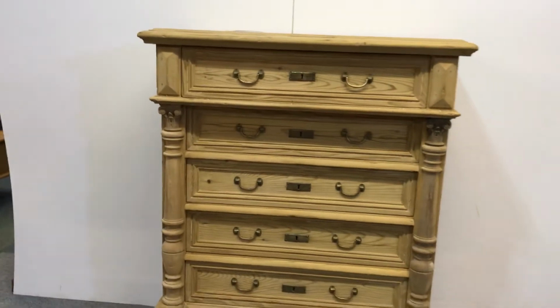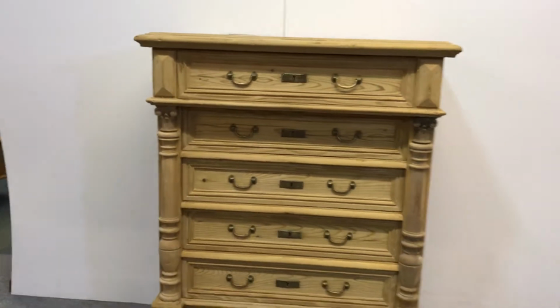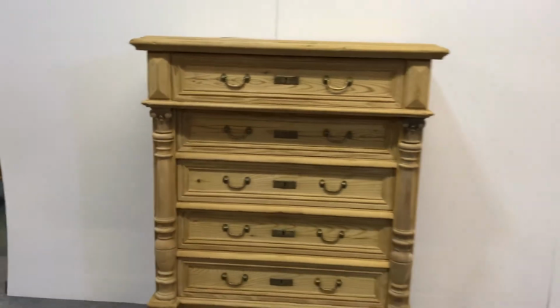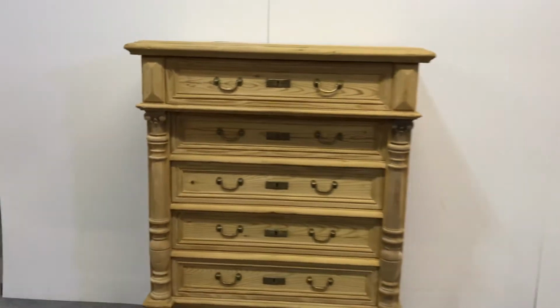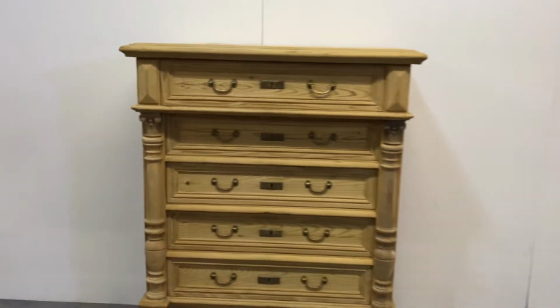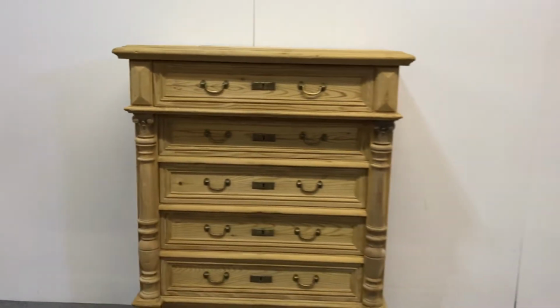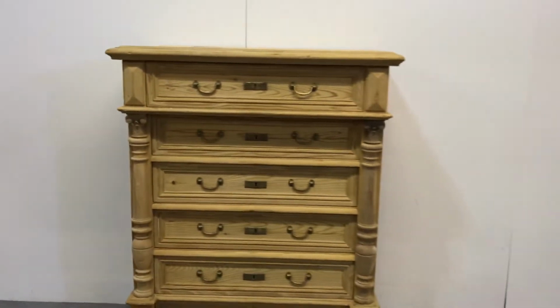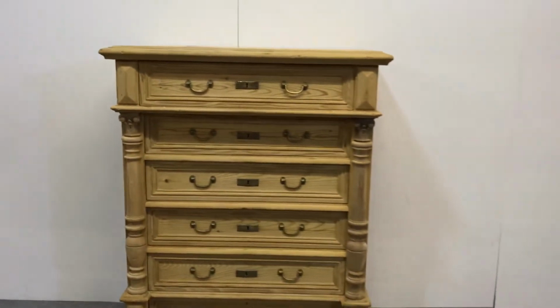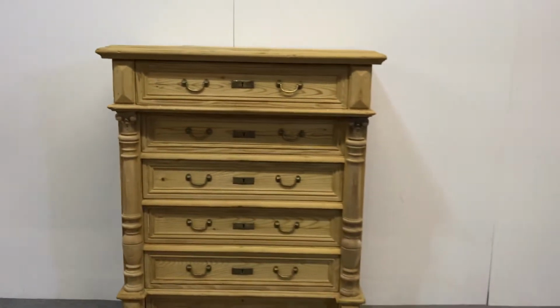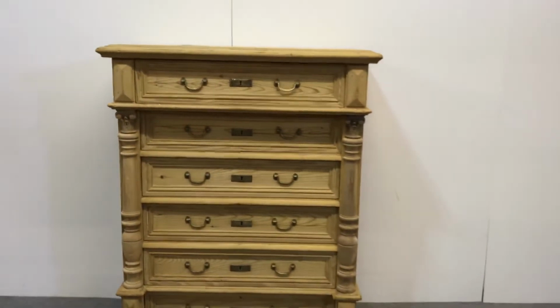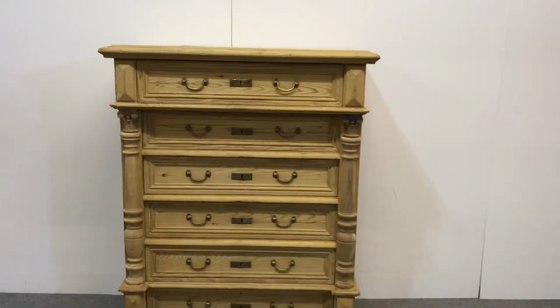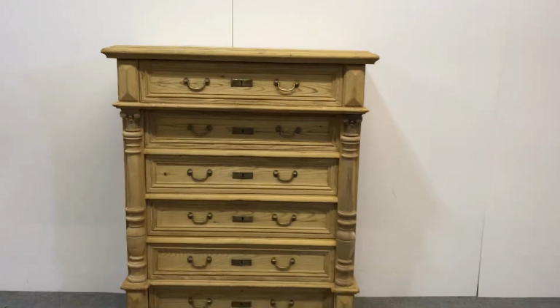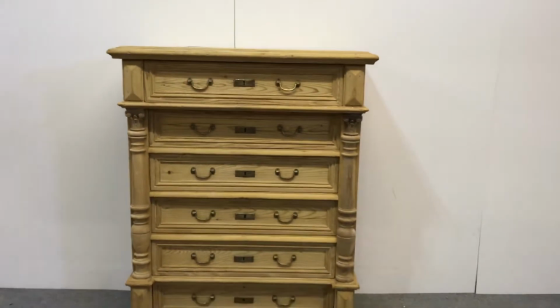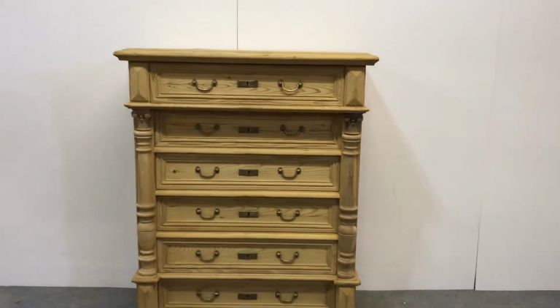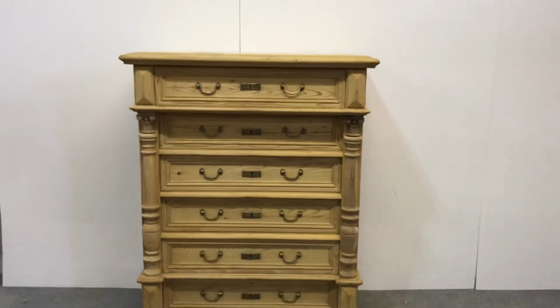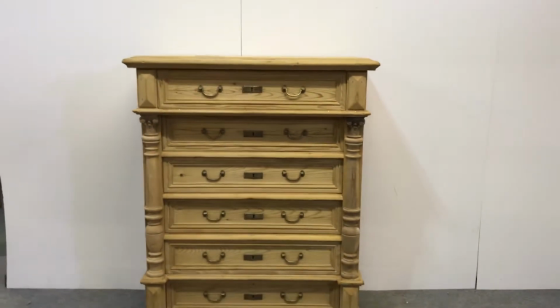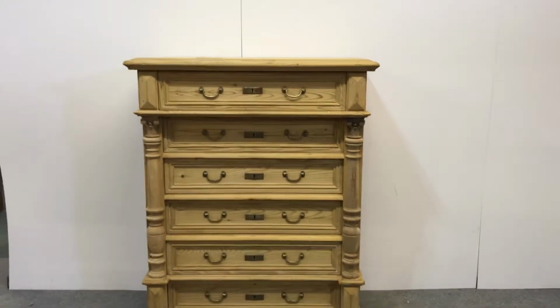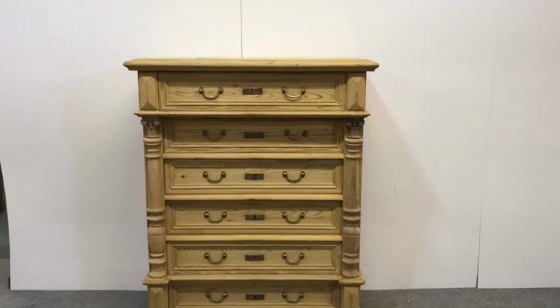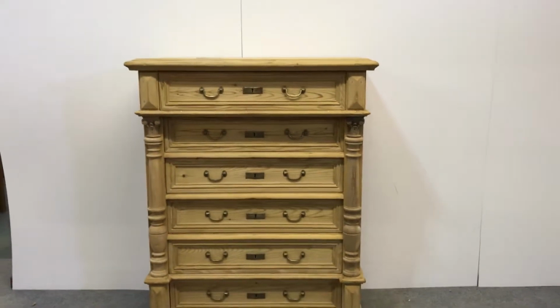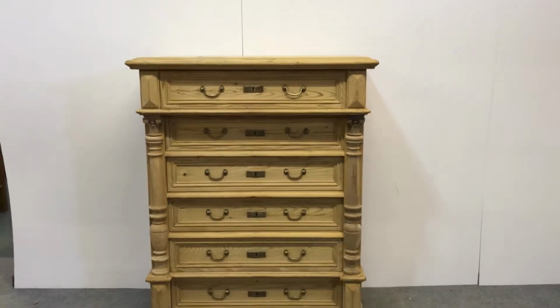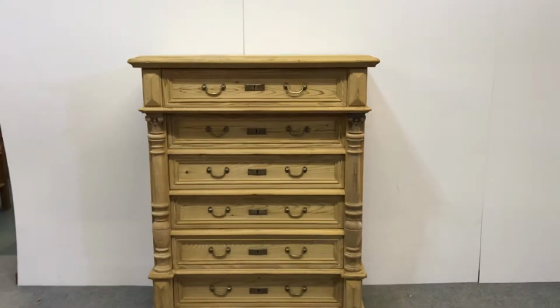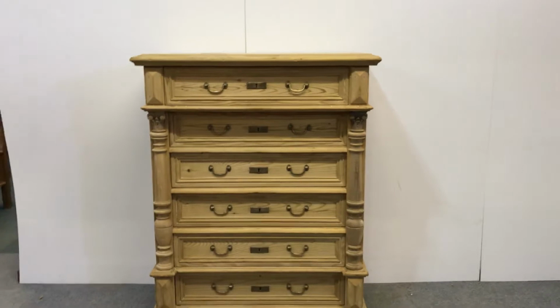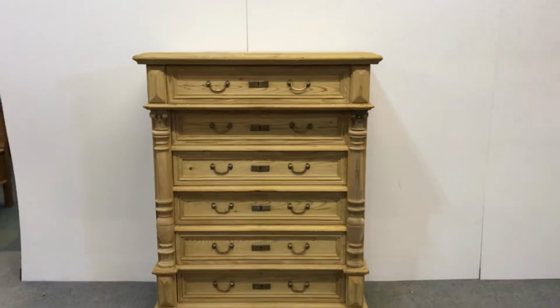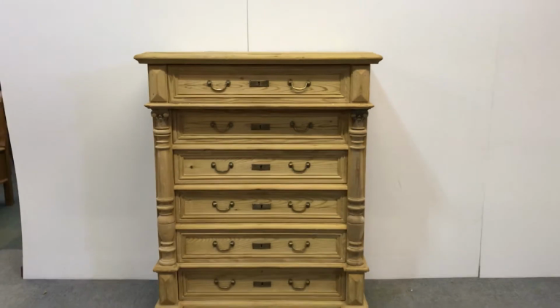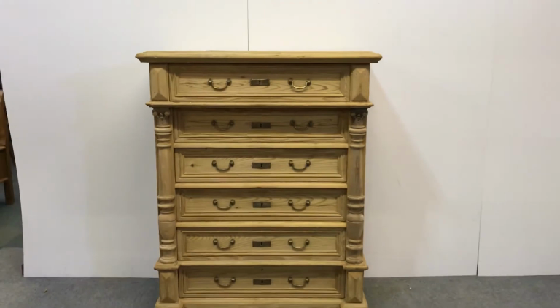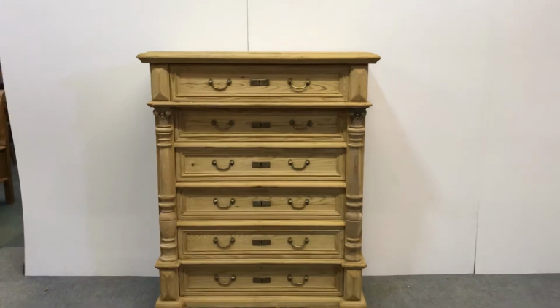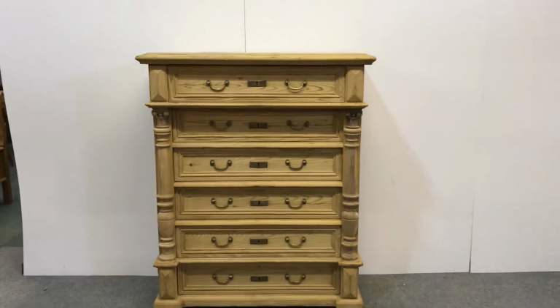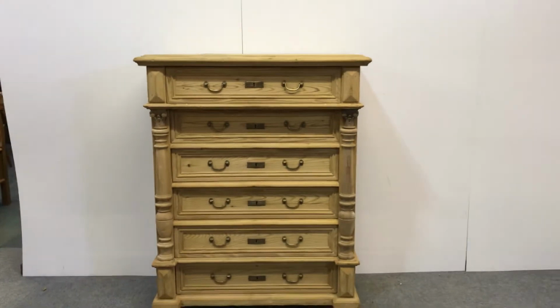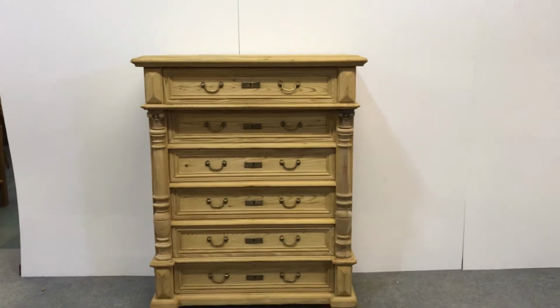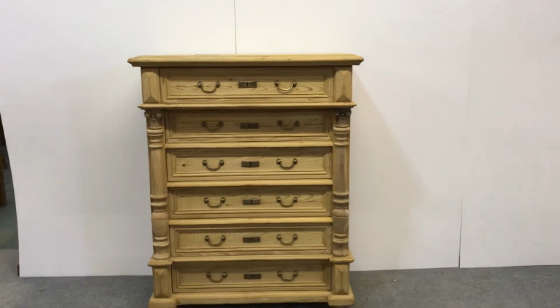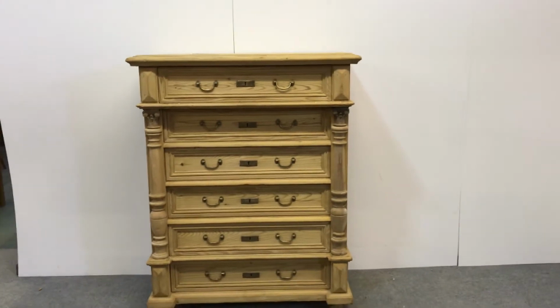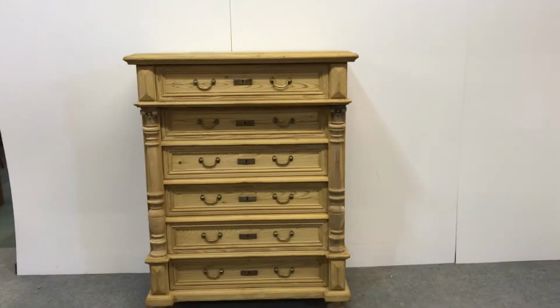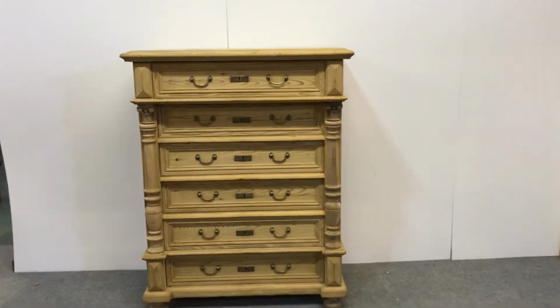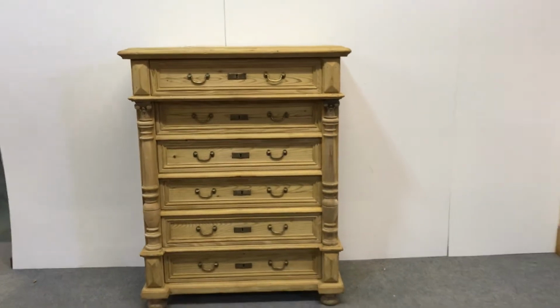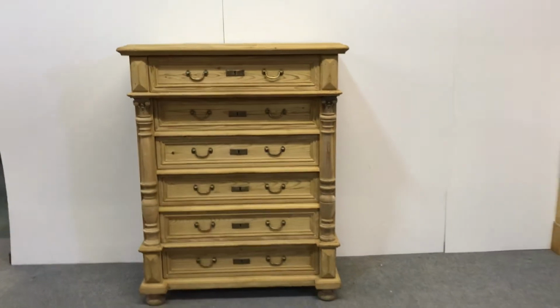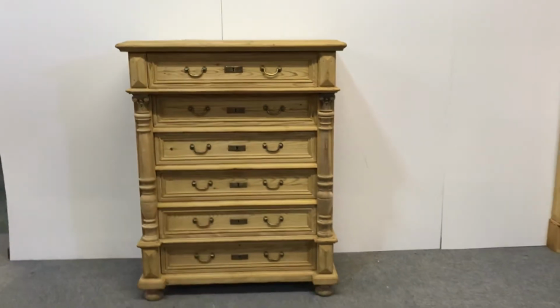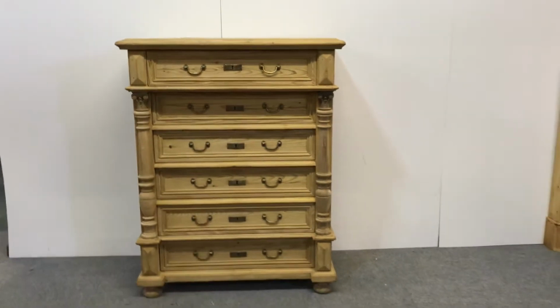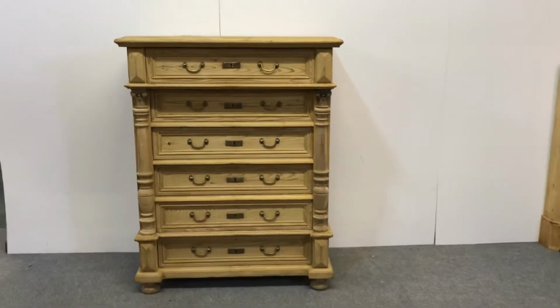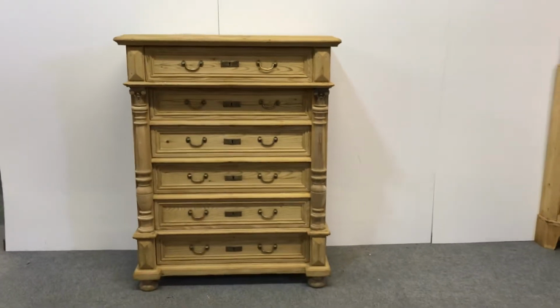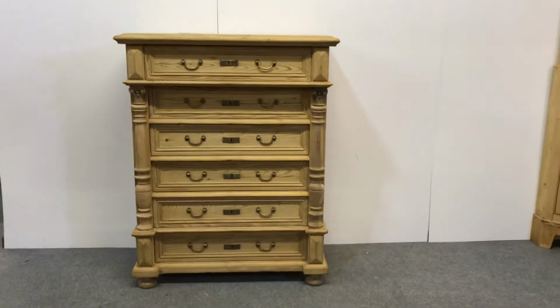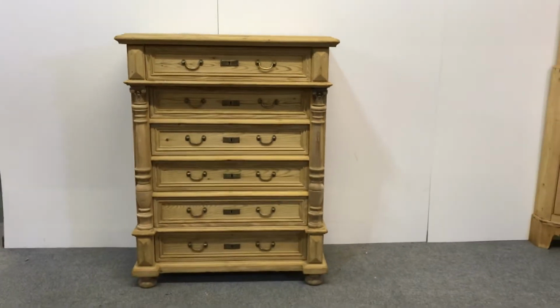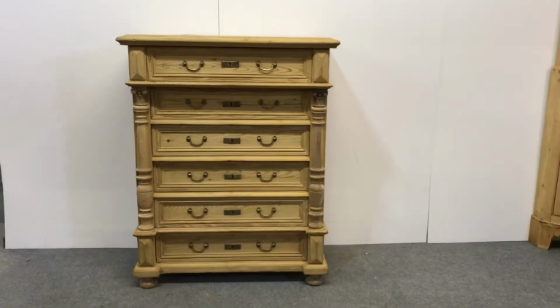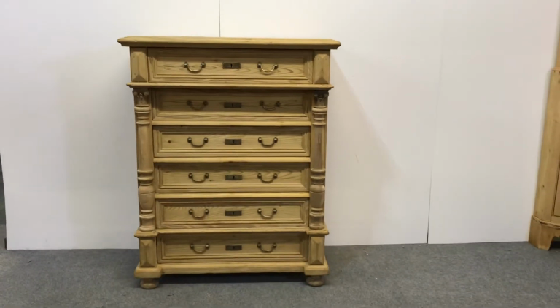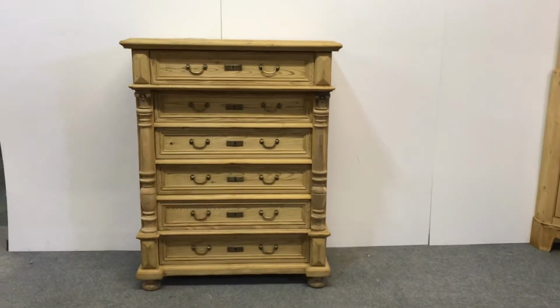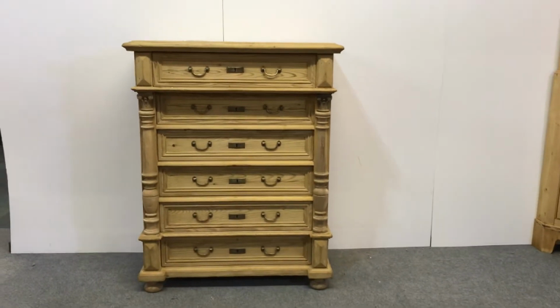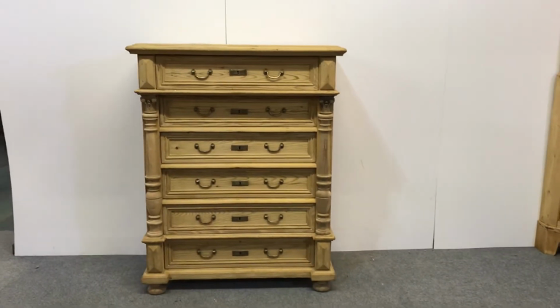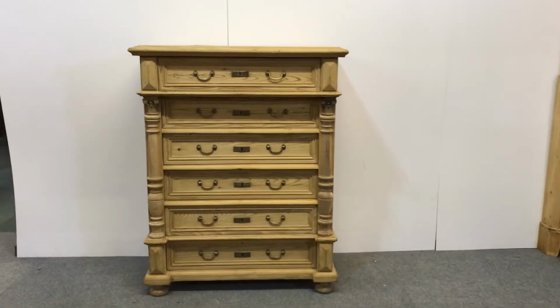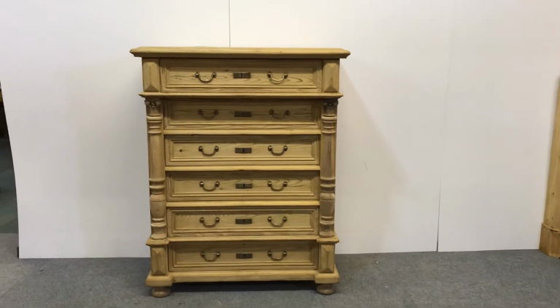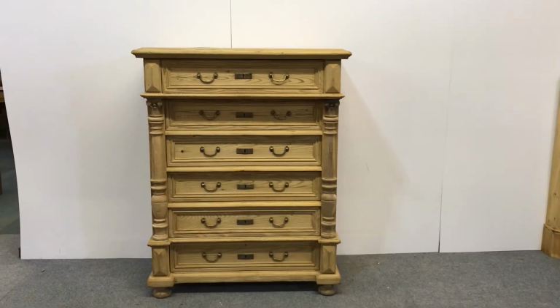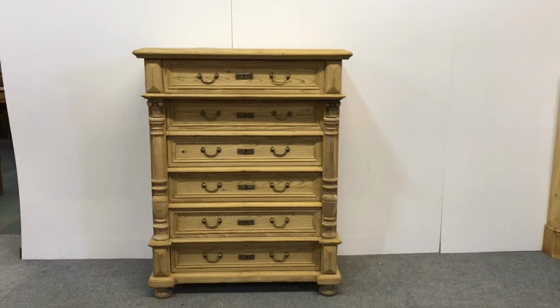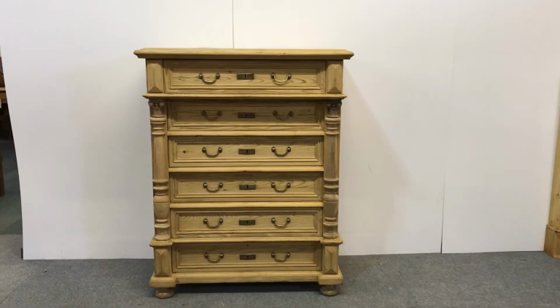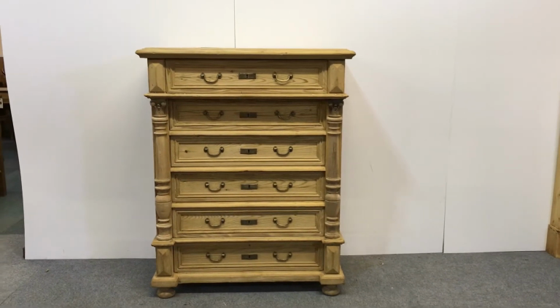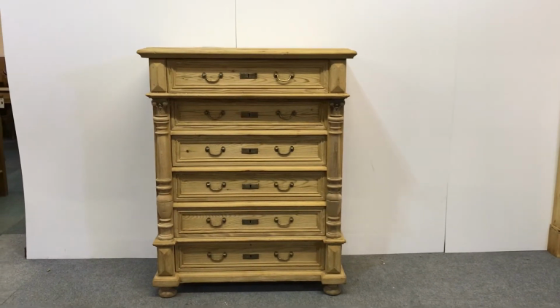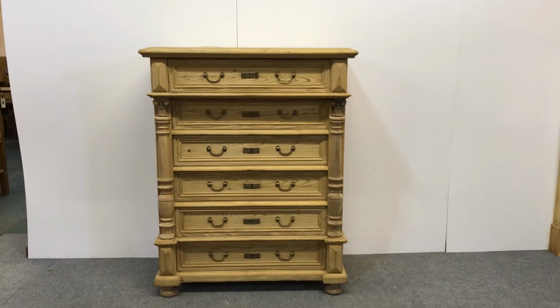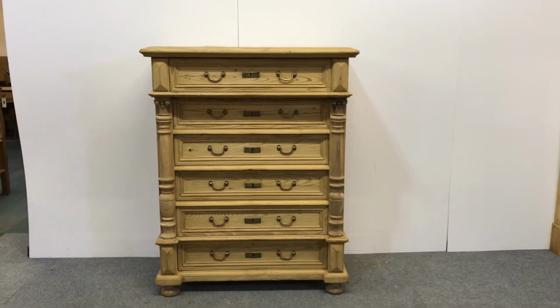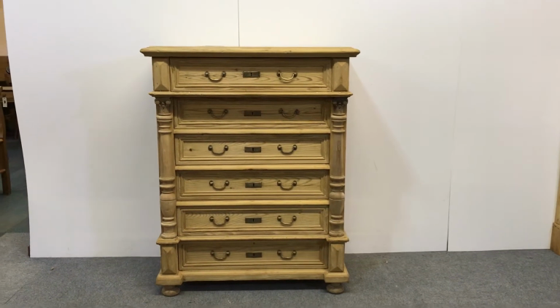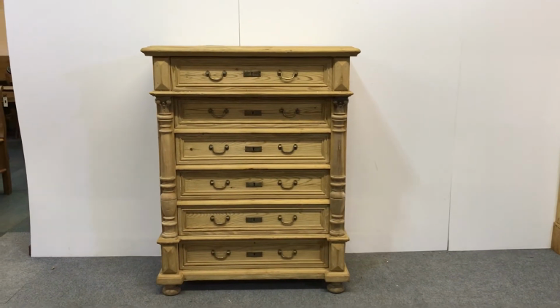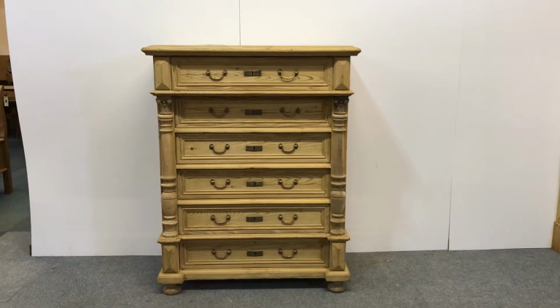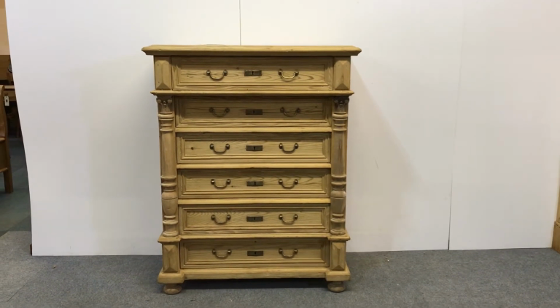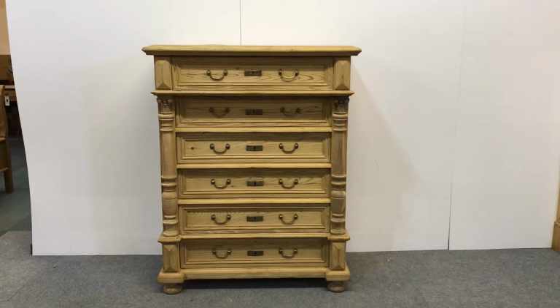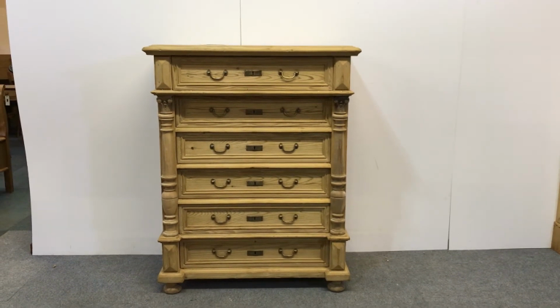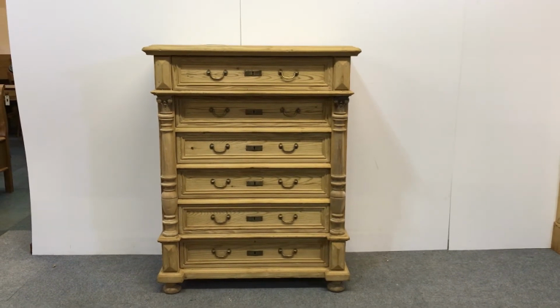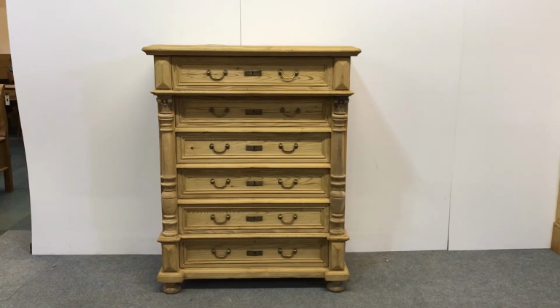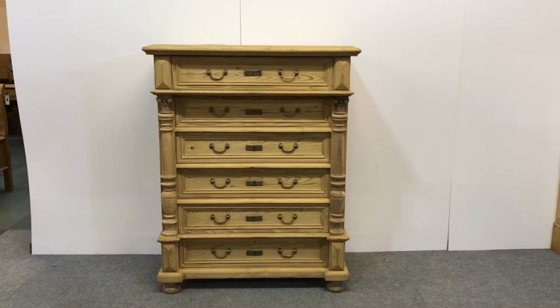That's dating from about 1910, I would guess, and in really good condition.